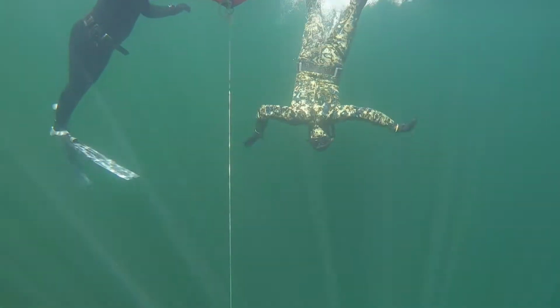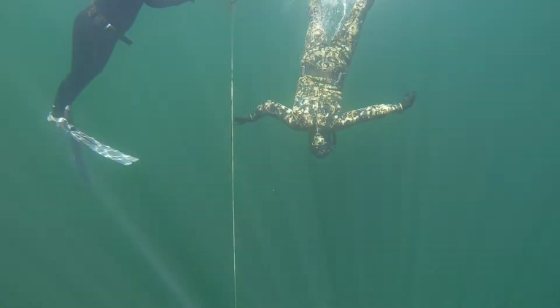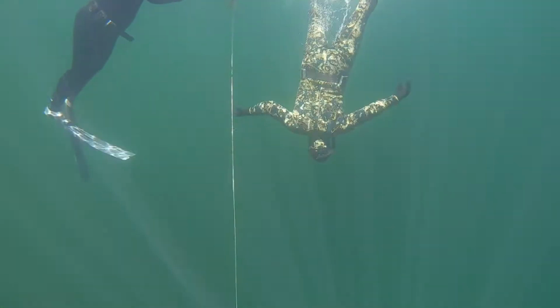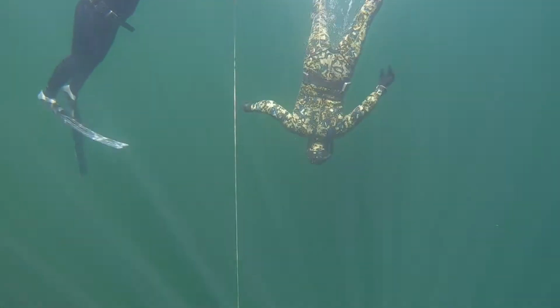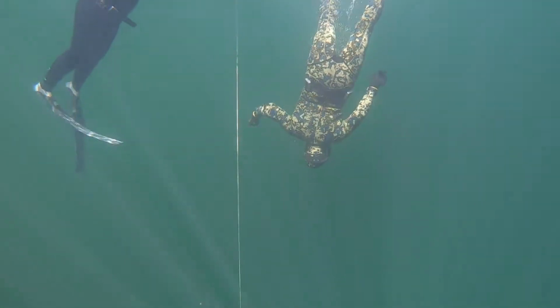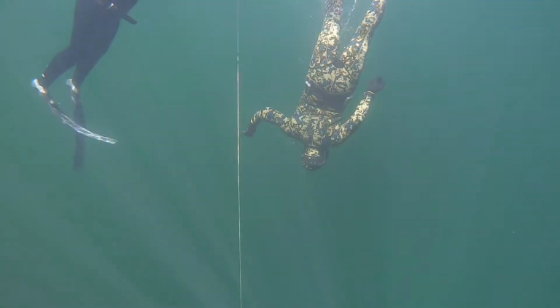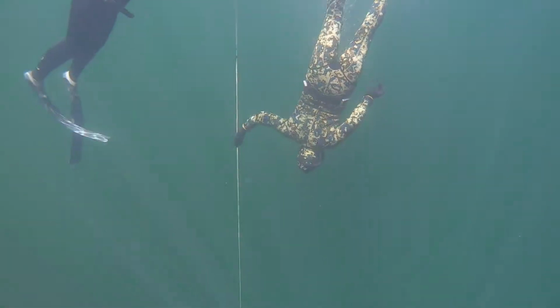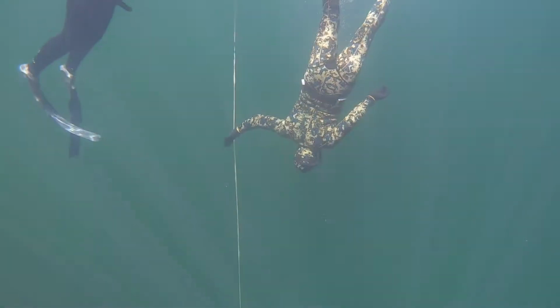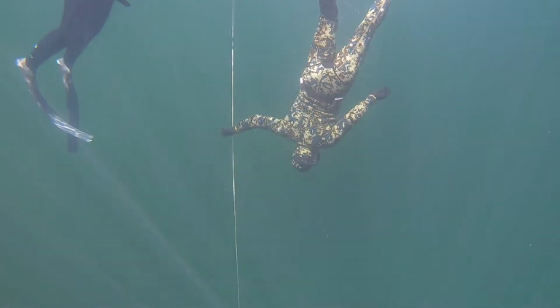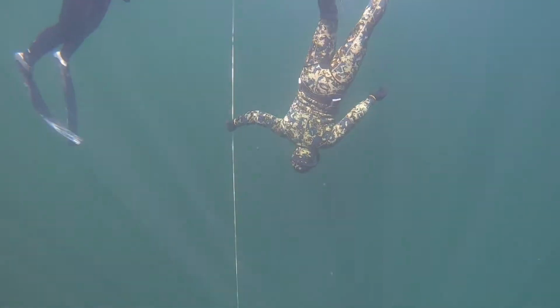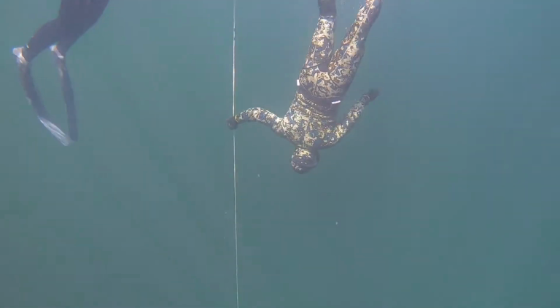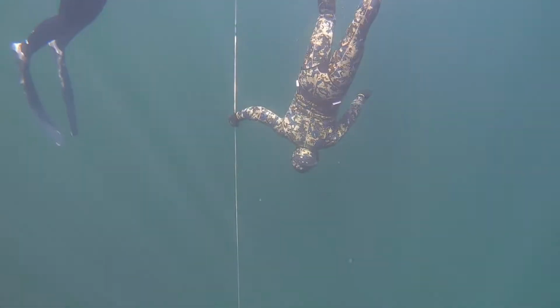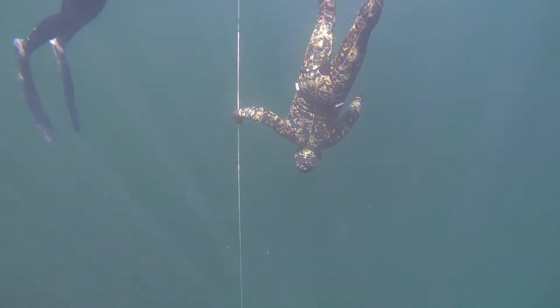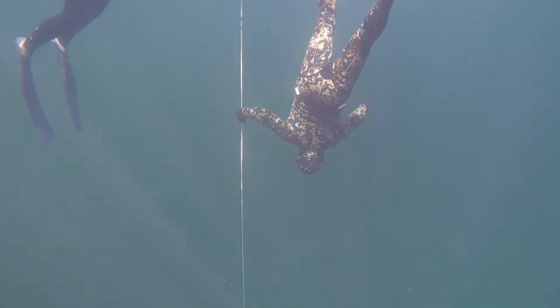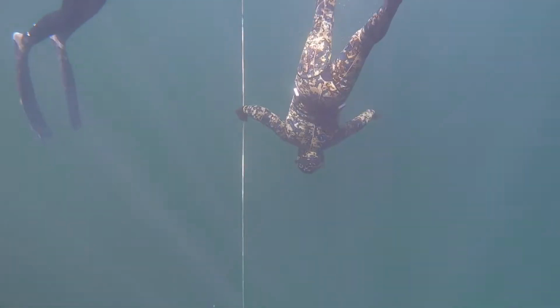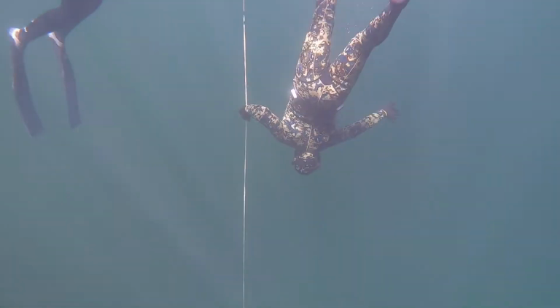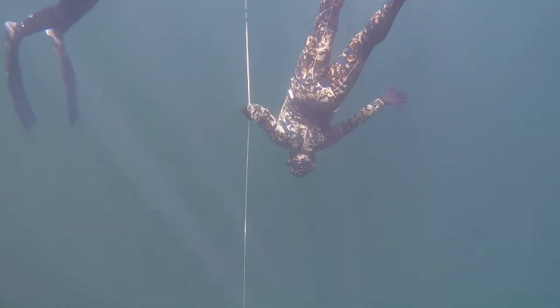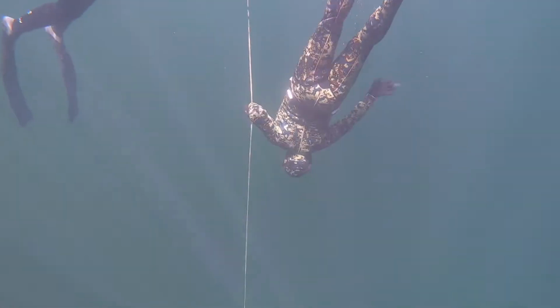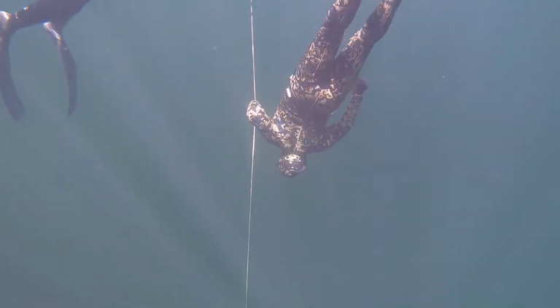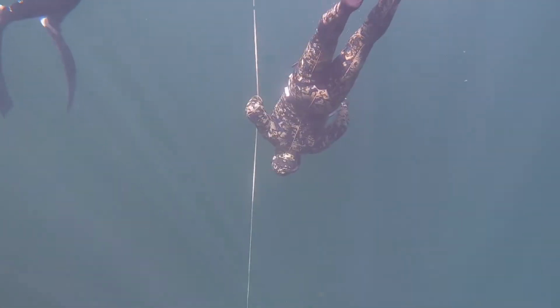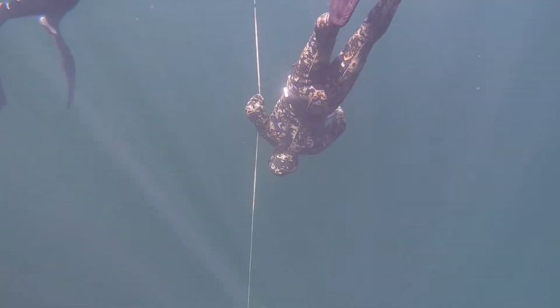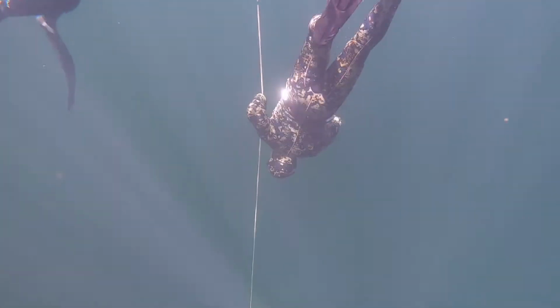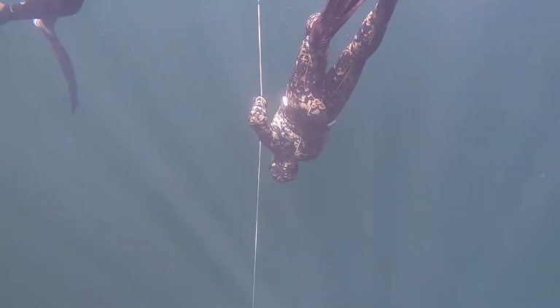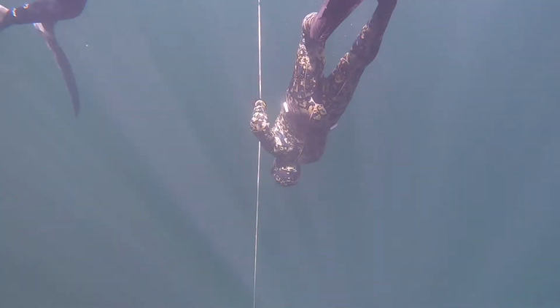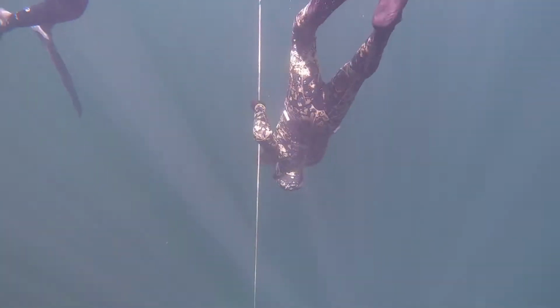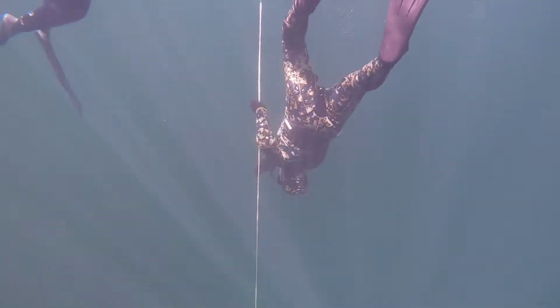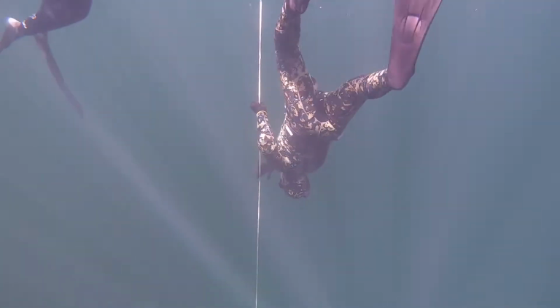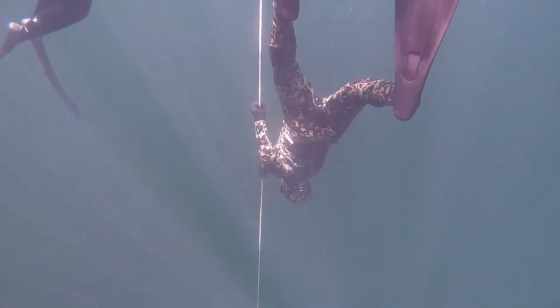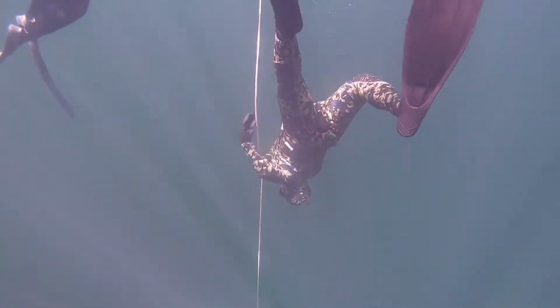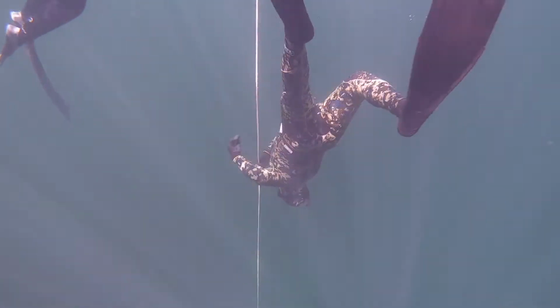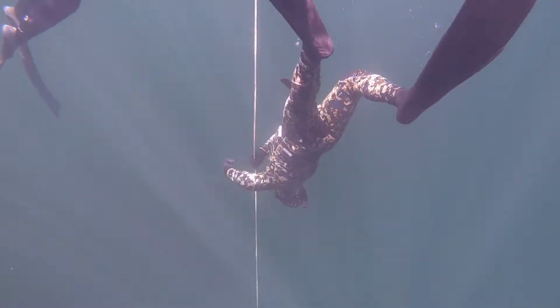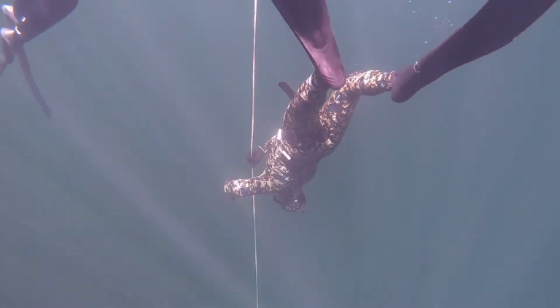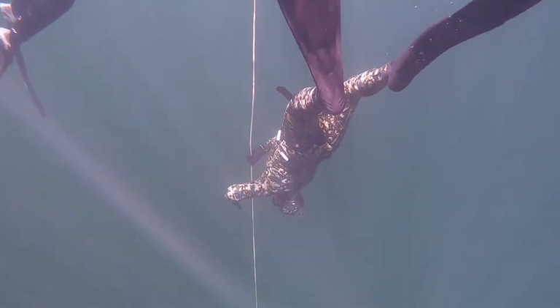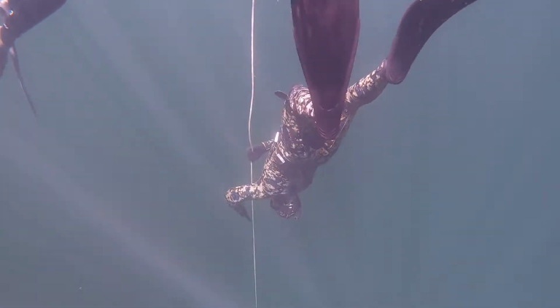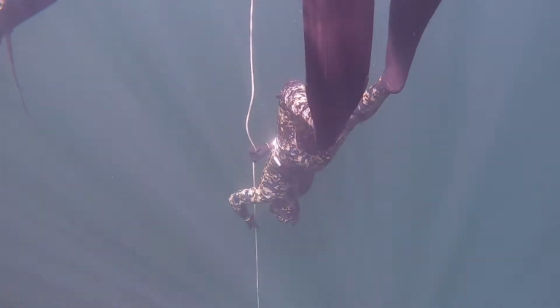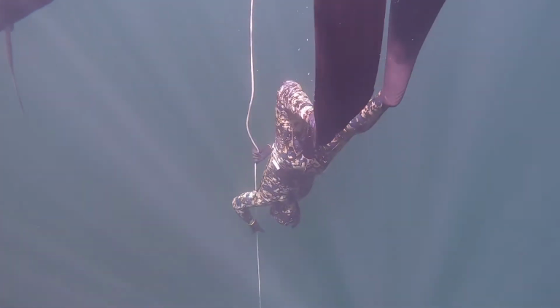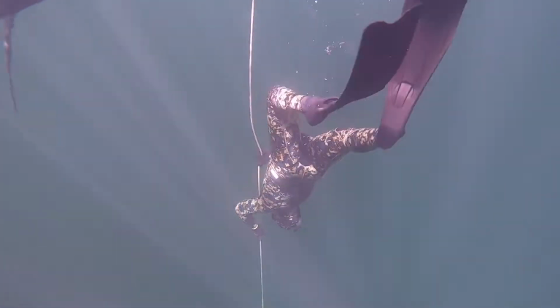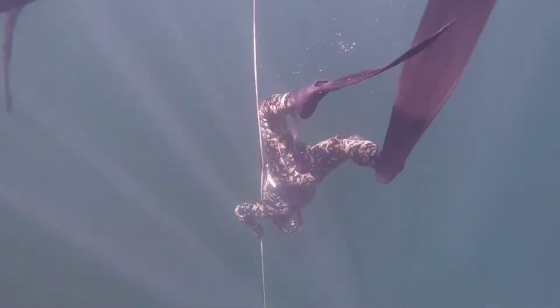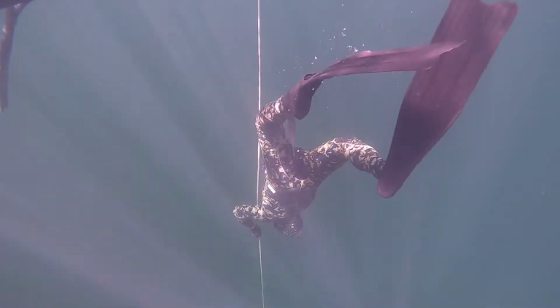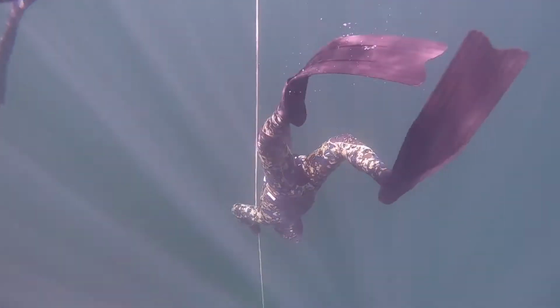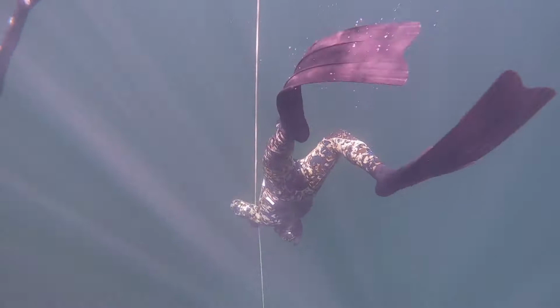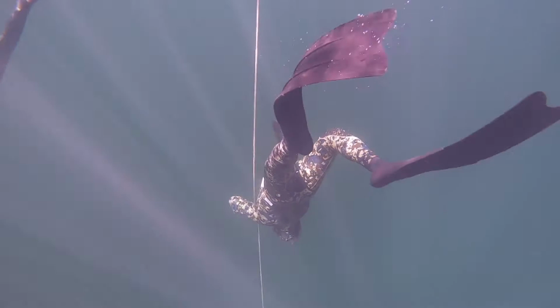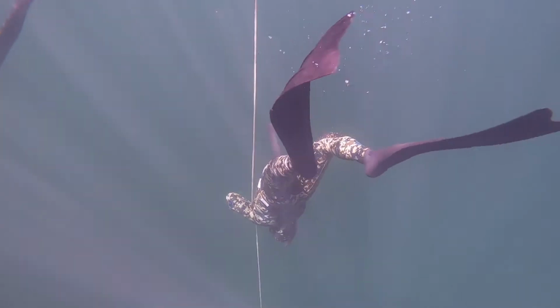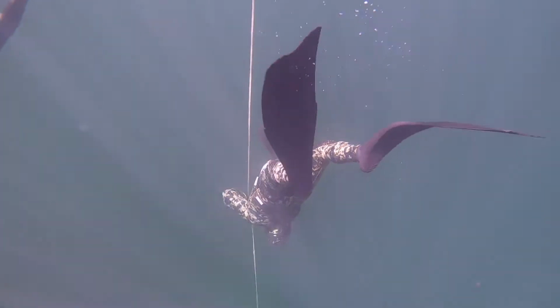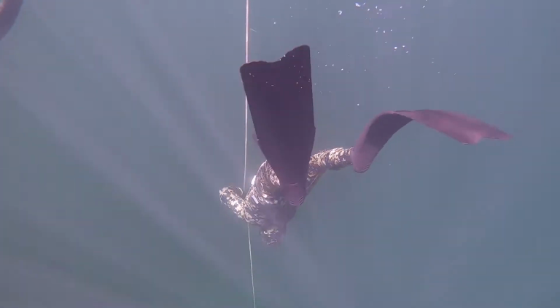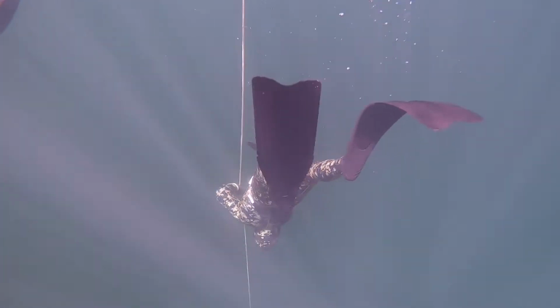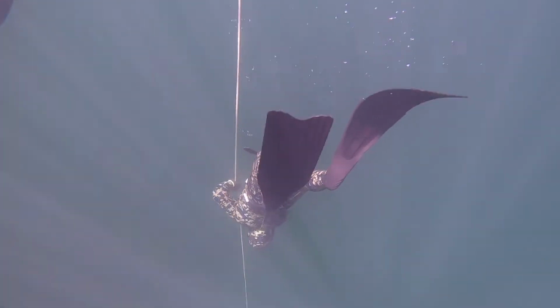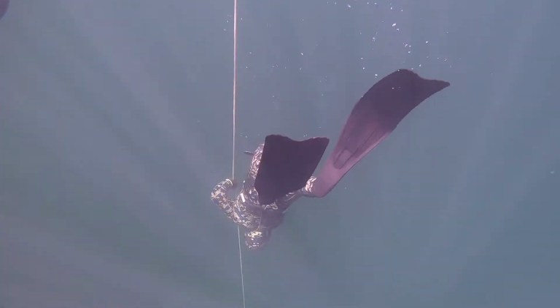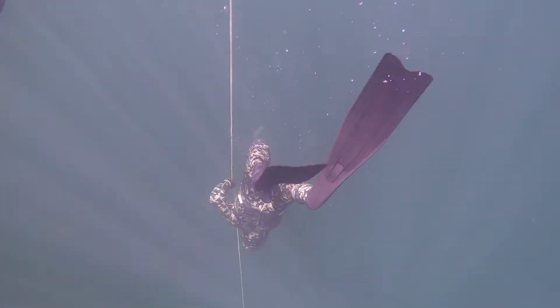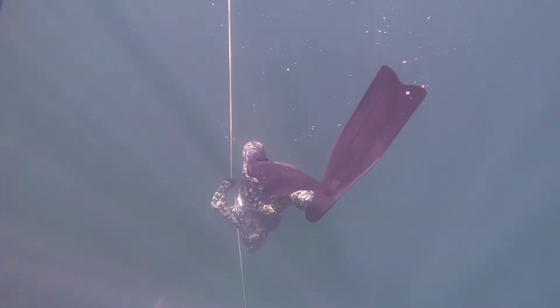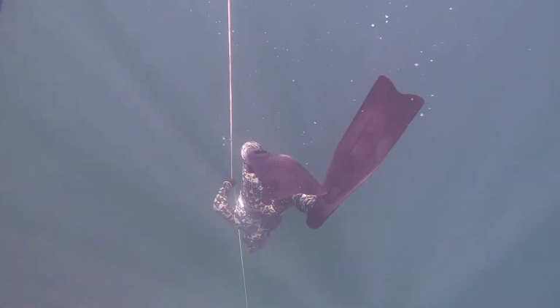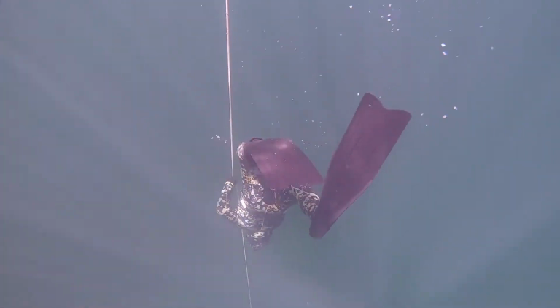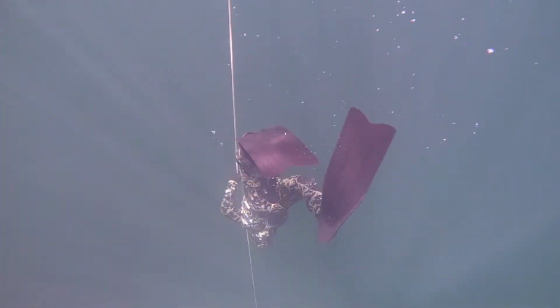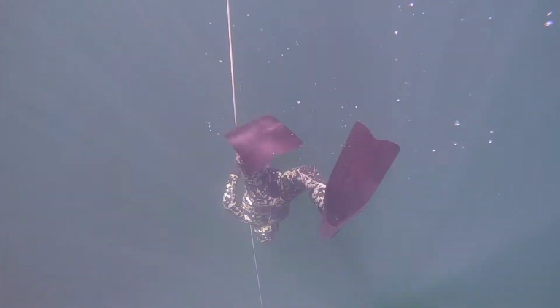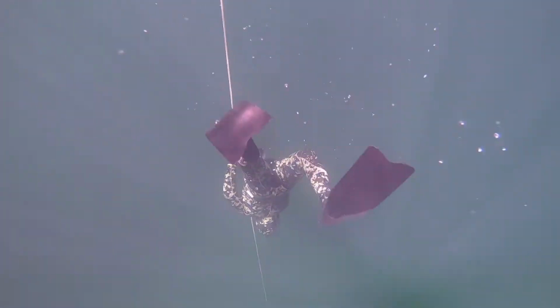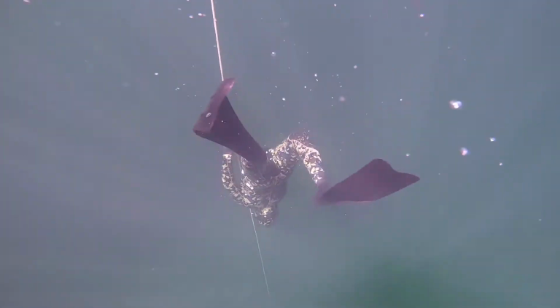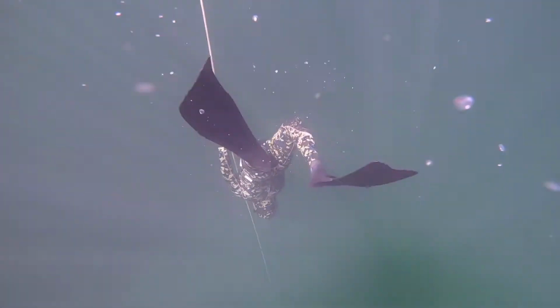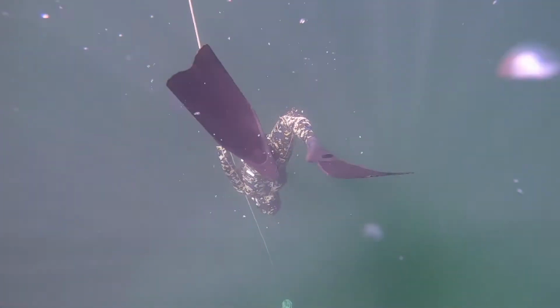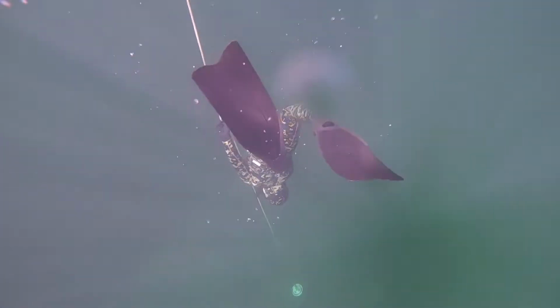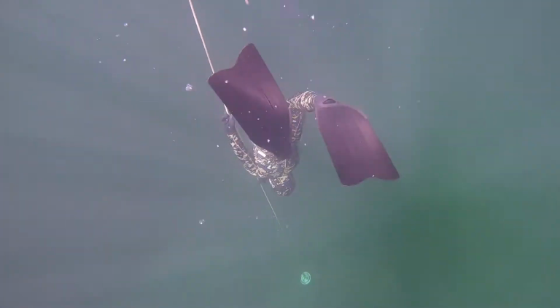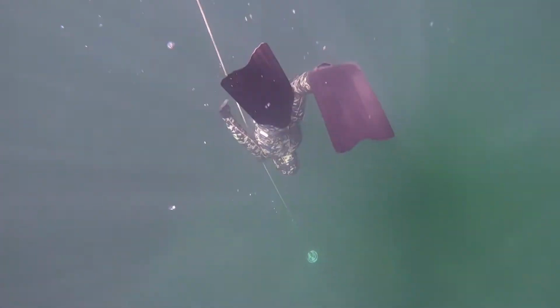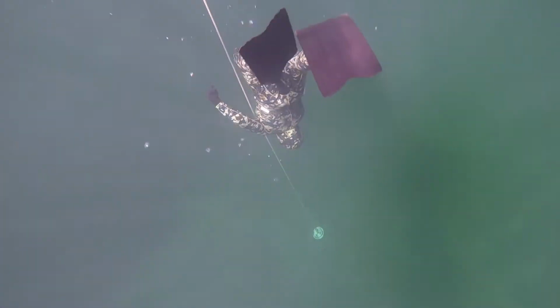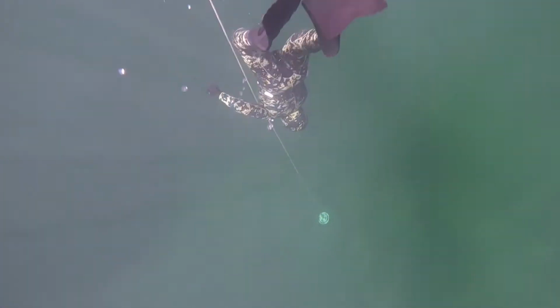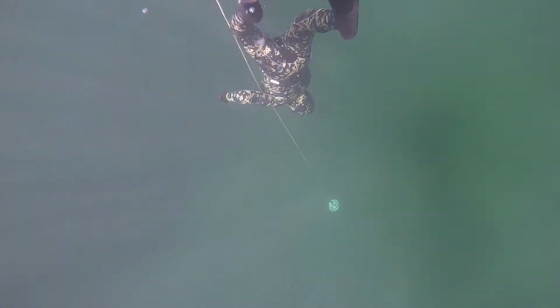This was the first time I dove 31 feet. It wasn't pretty, but I was proud I could go that deep.